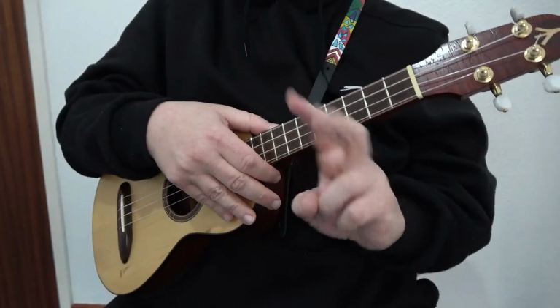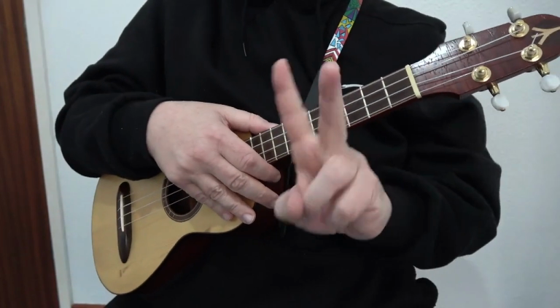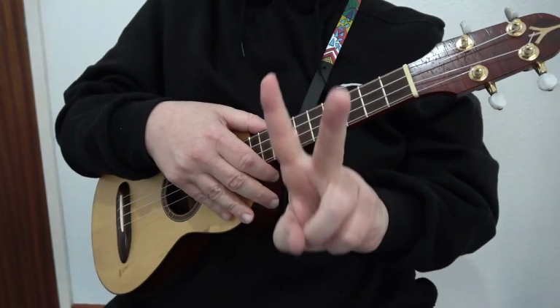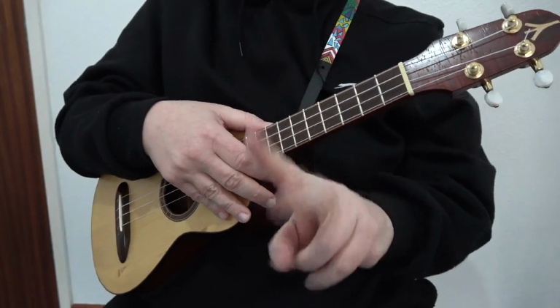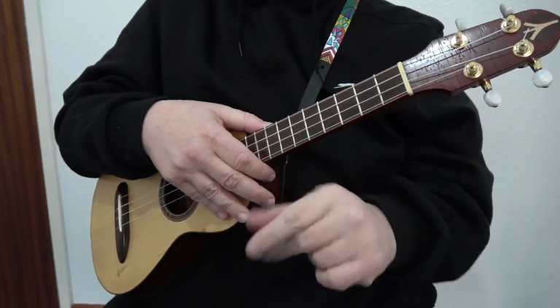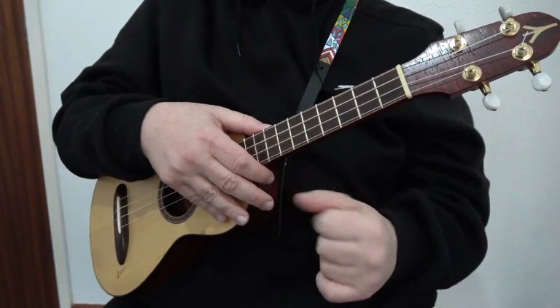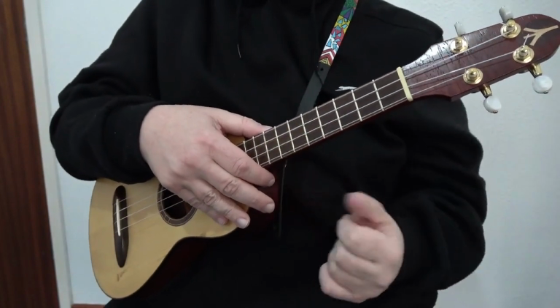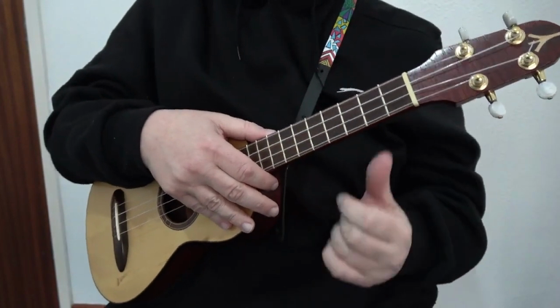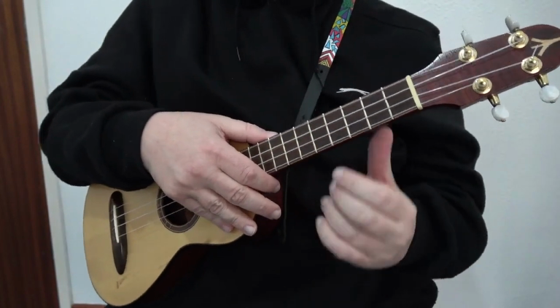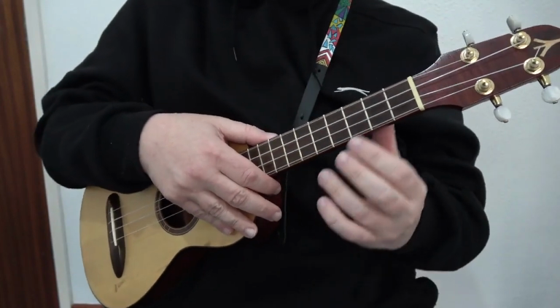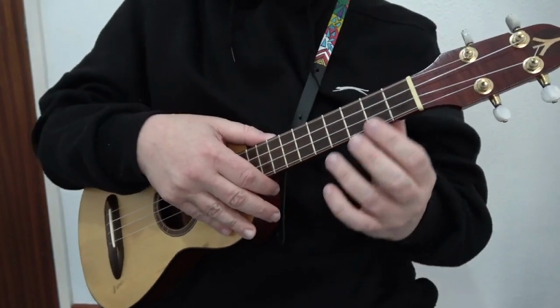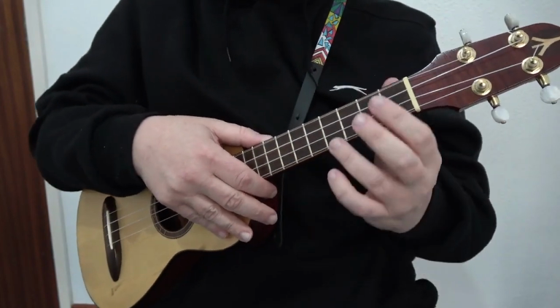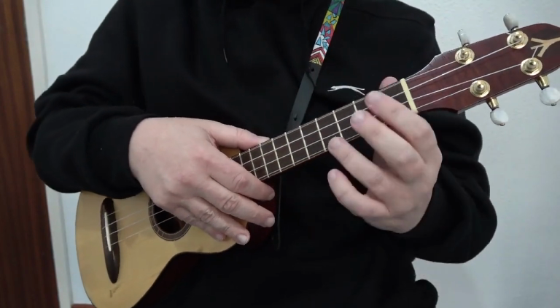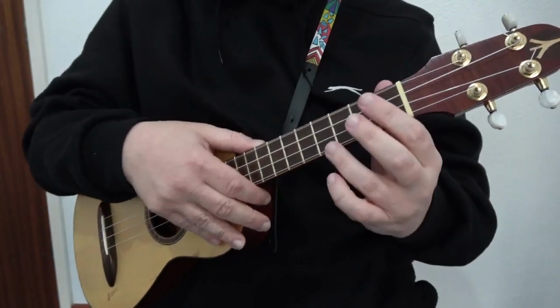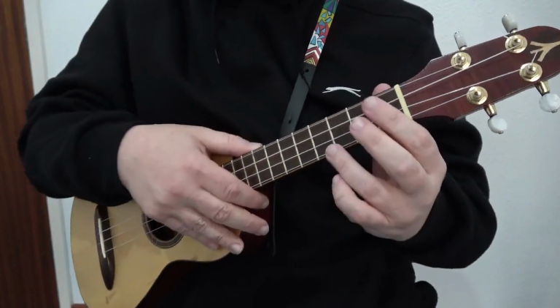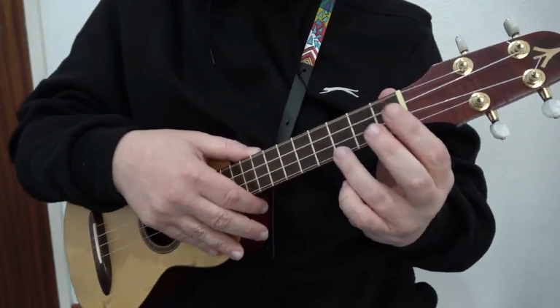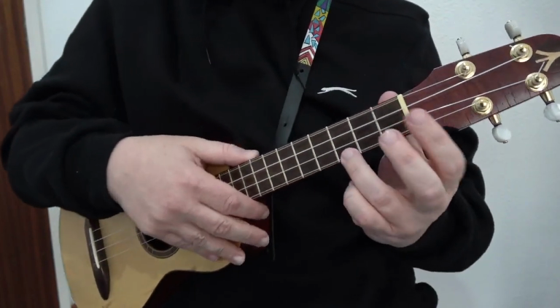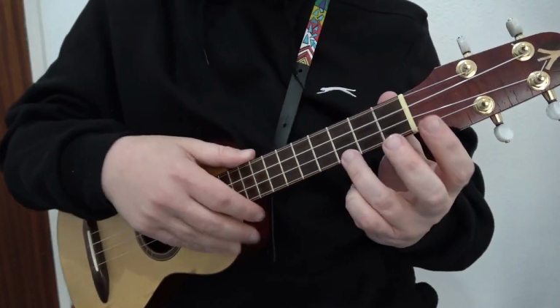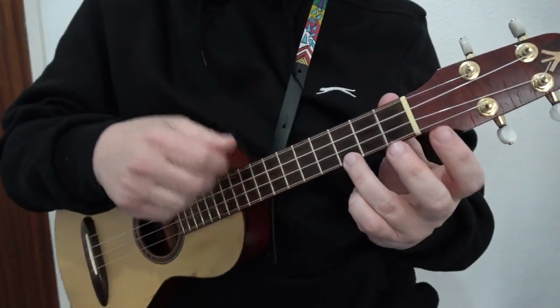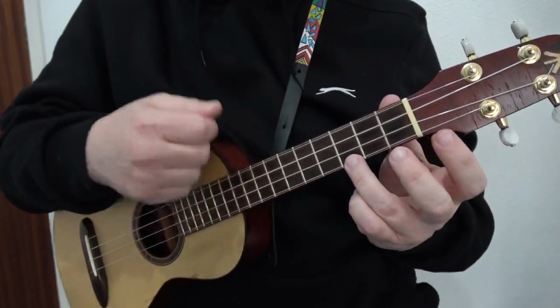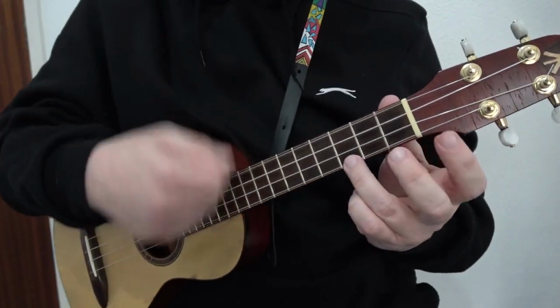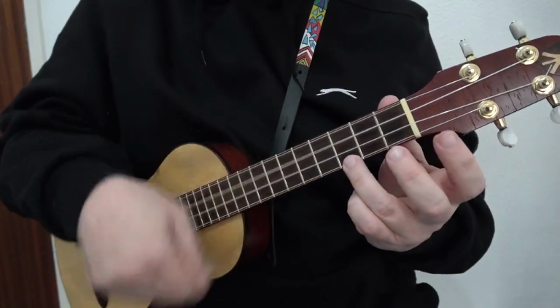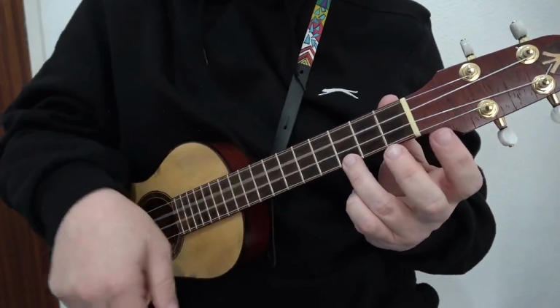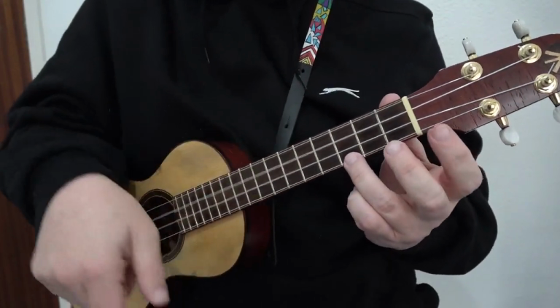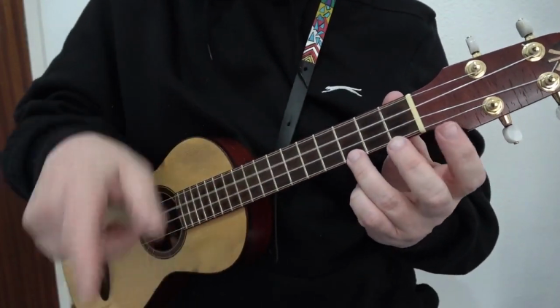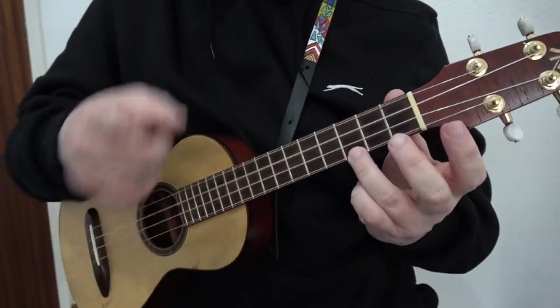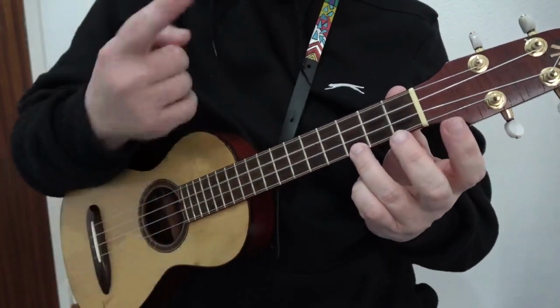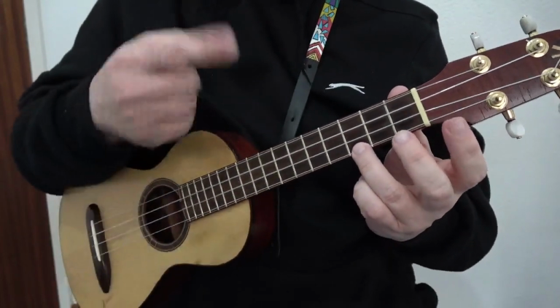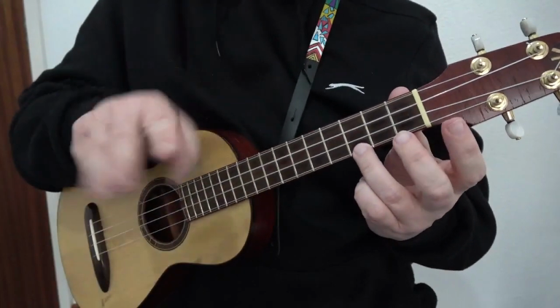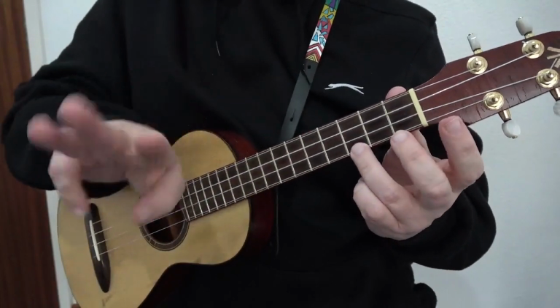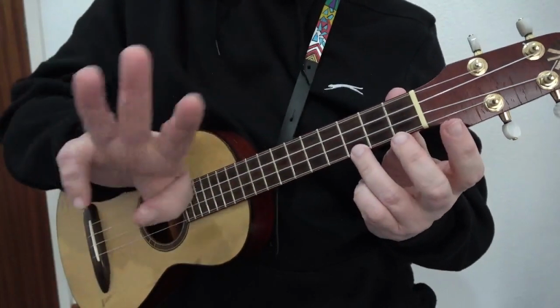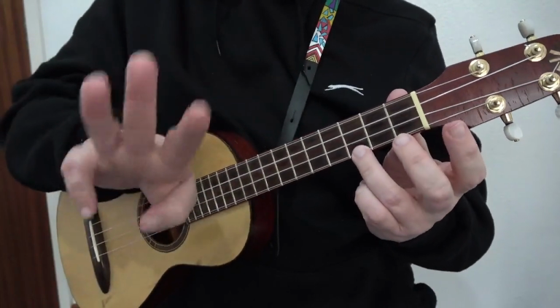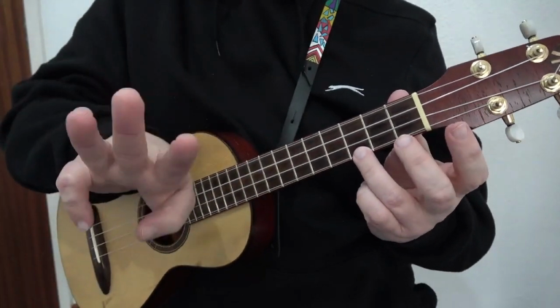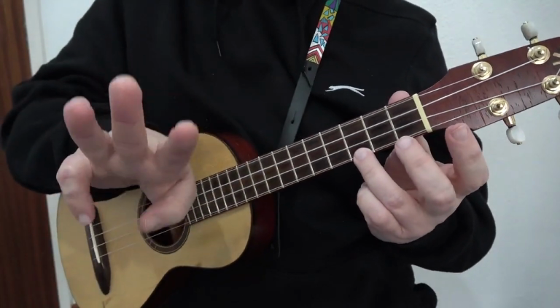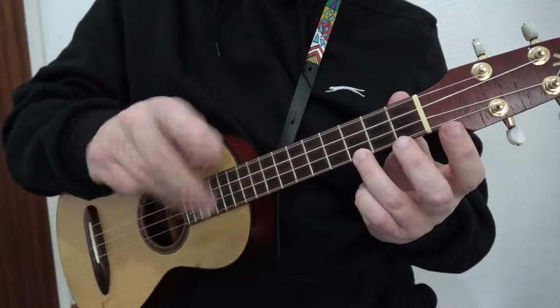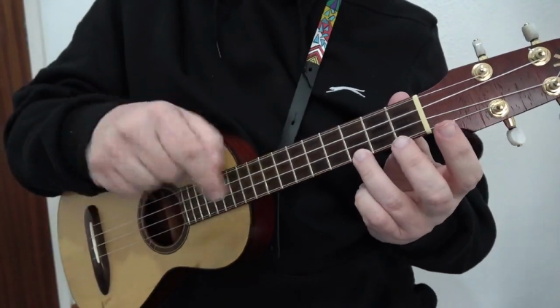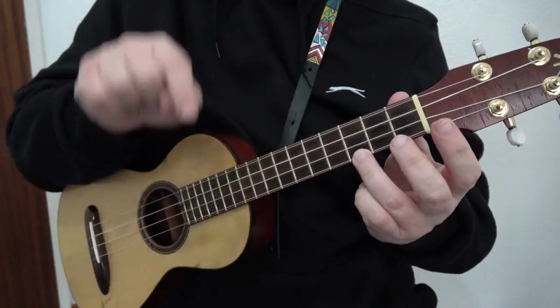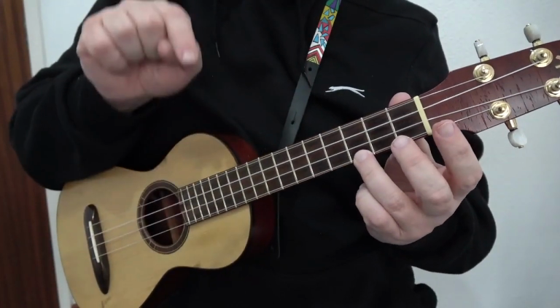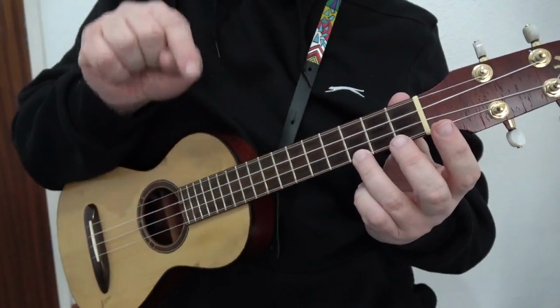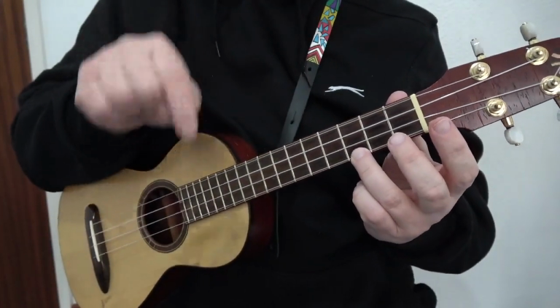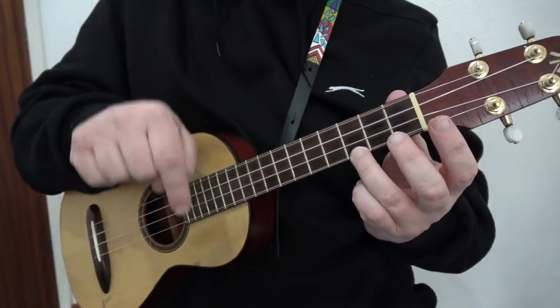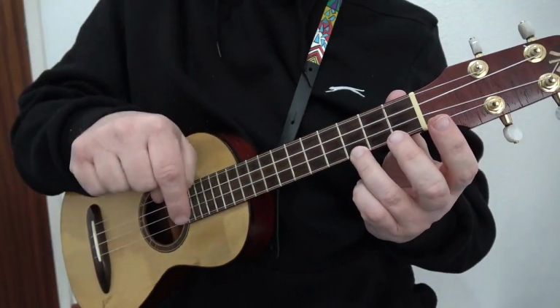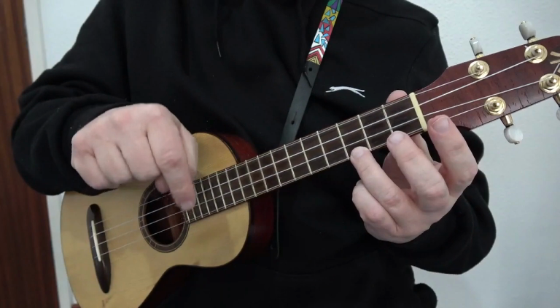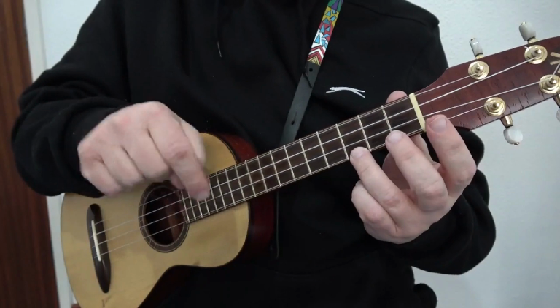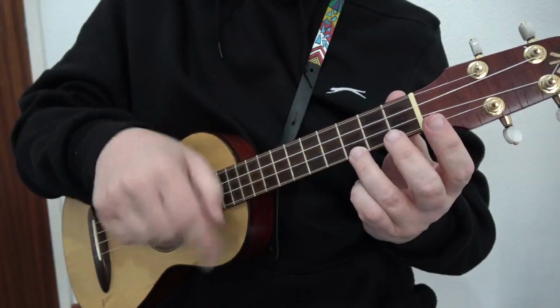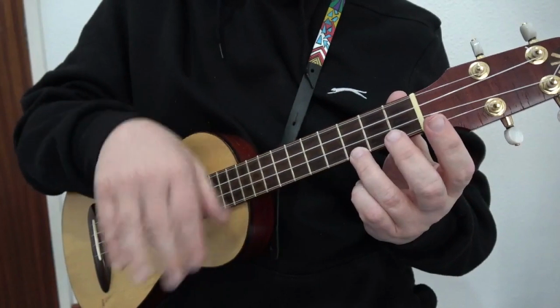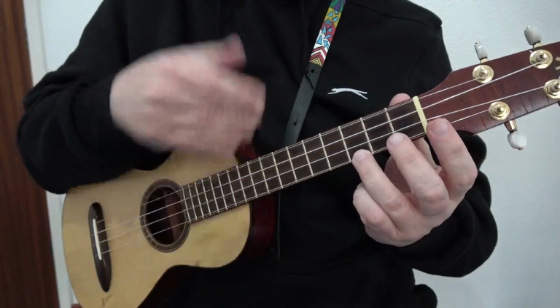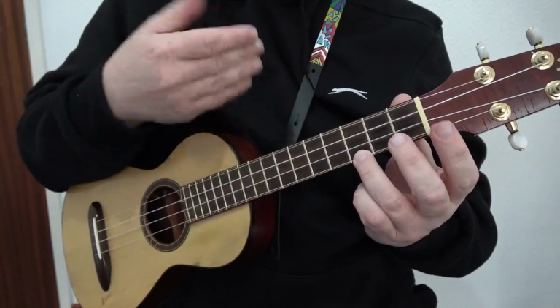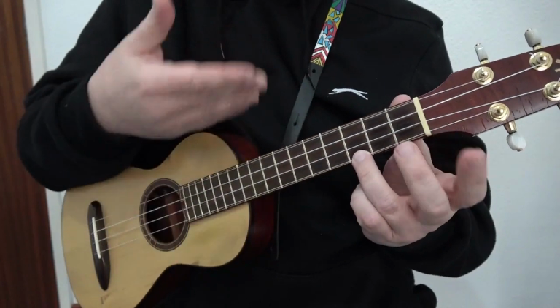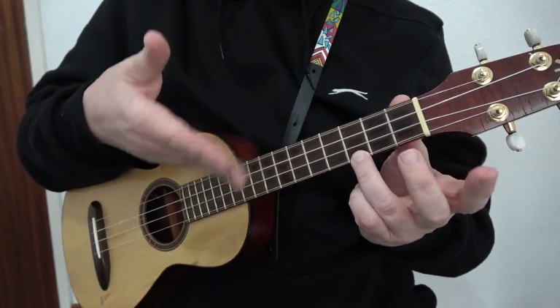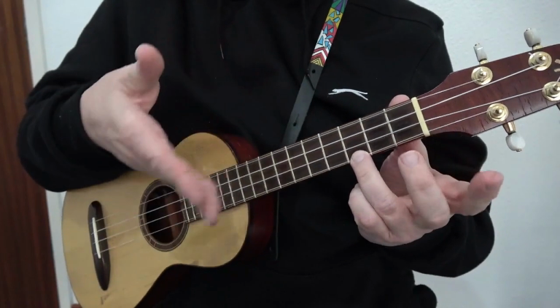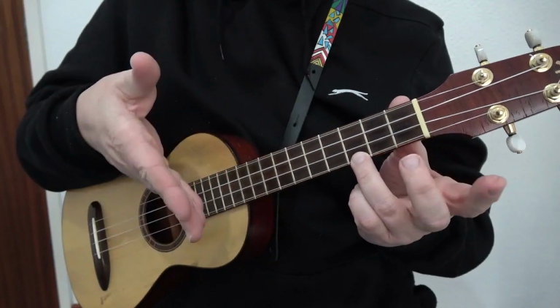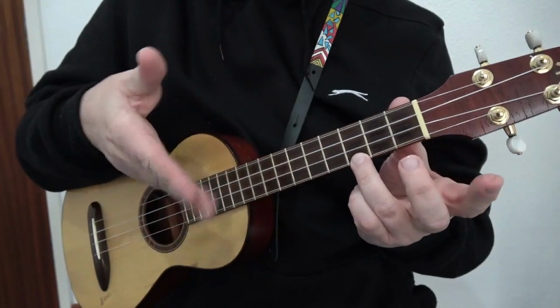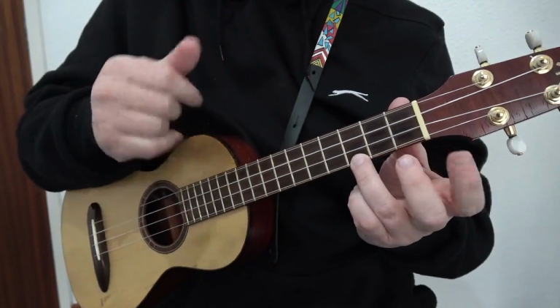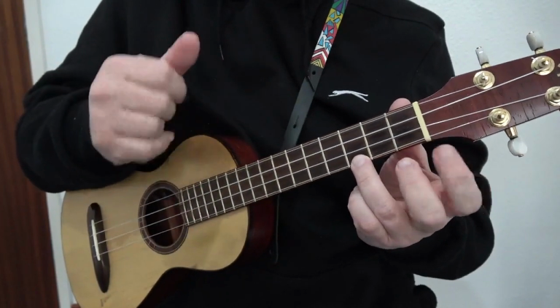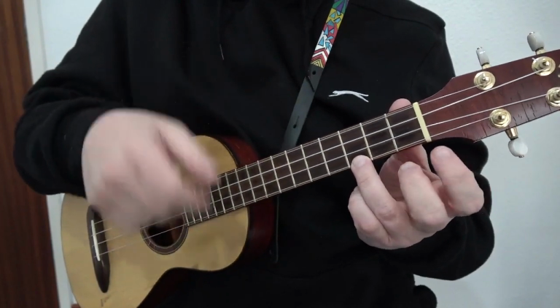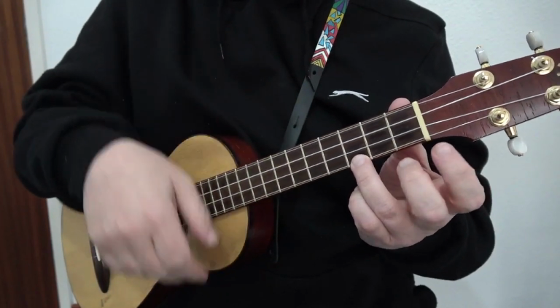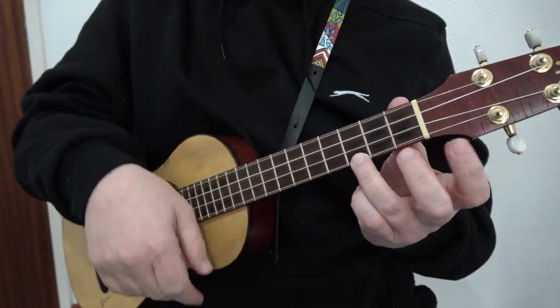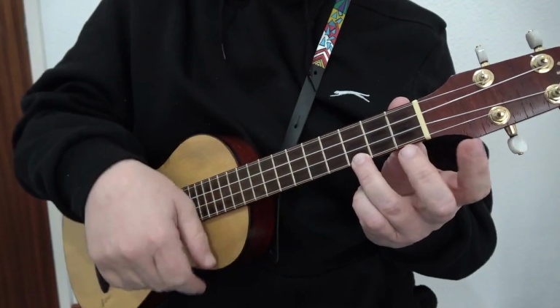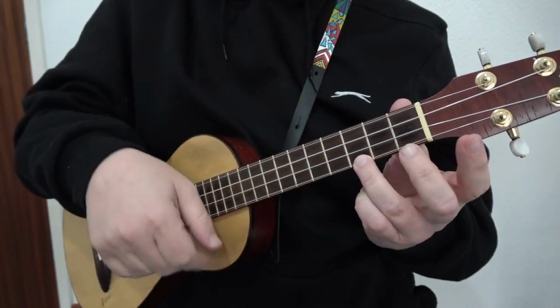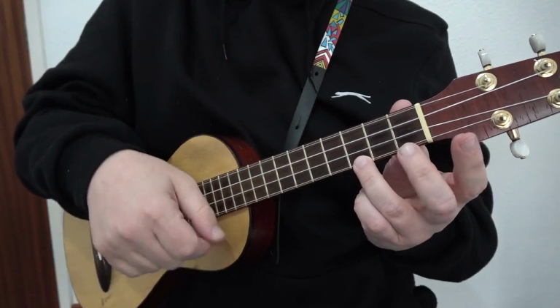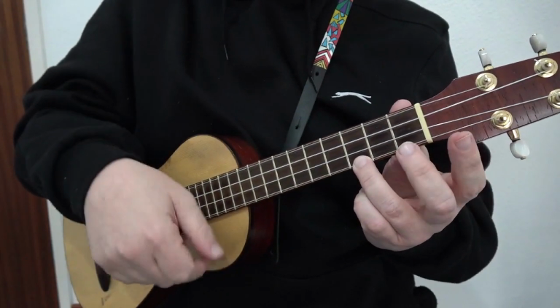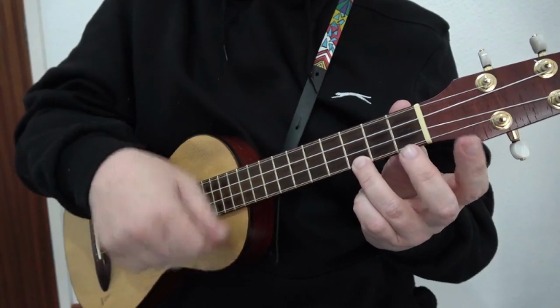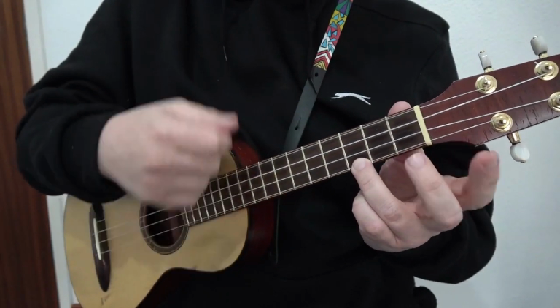Now we need two more chords. We need a C chord — that is the third fret of the A string, all the other strings are left open.